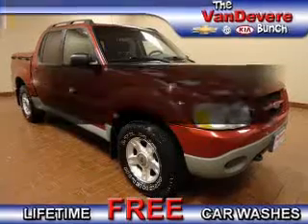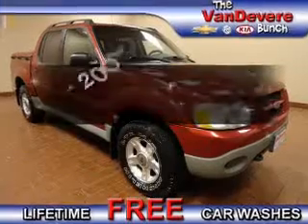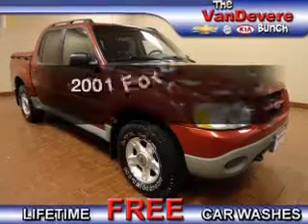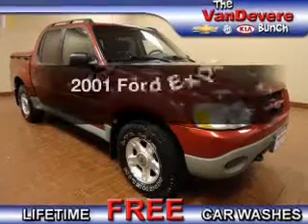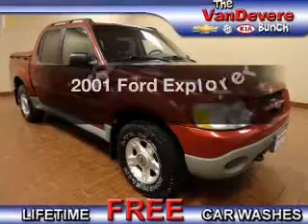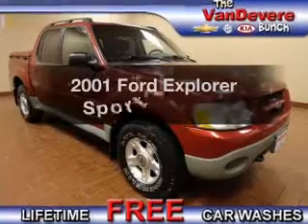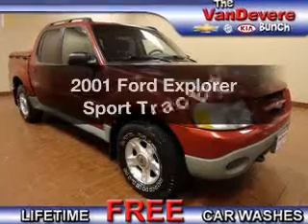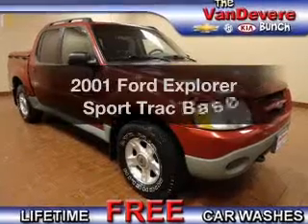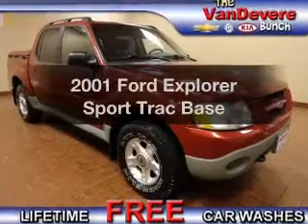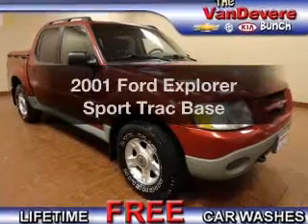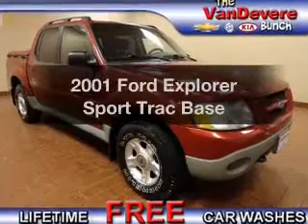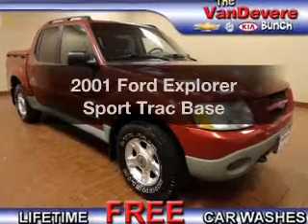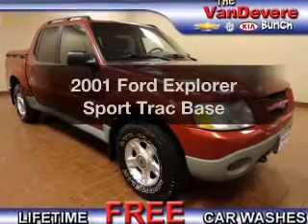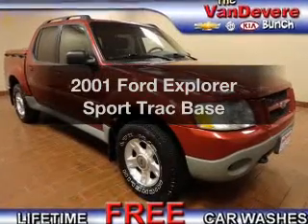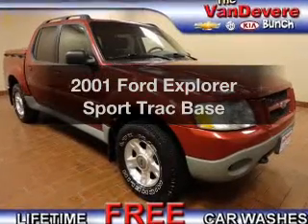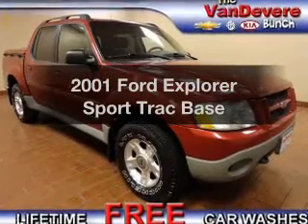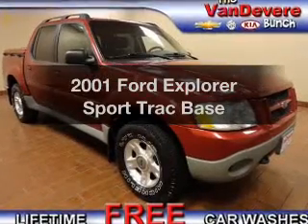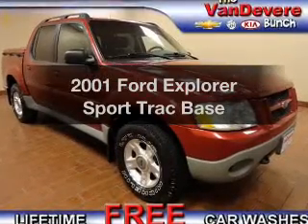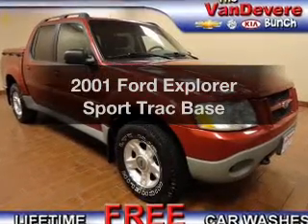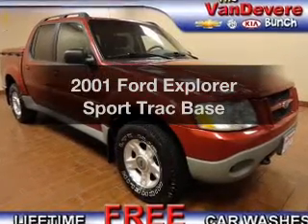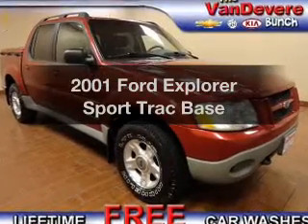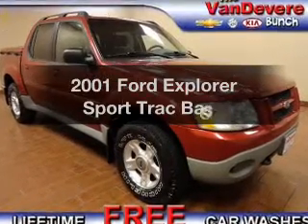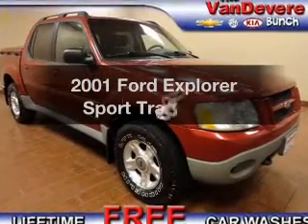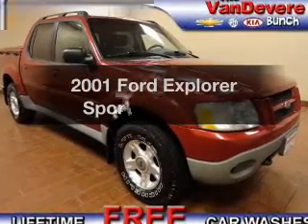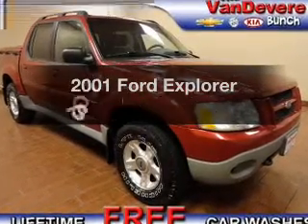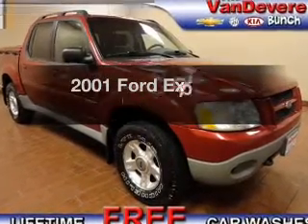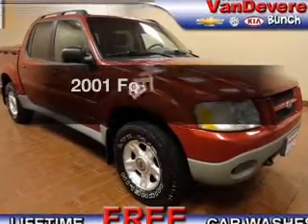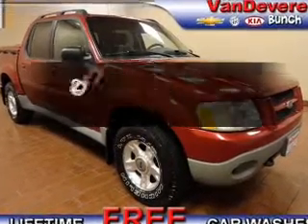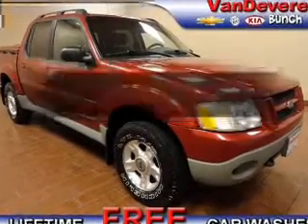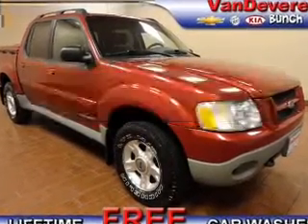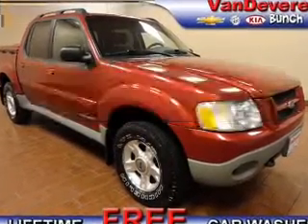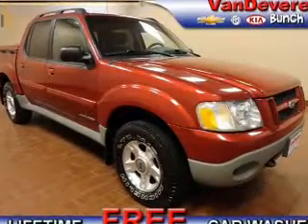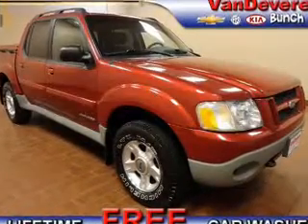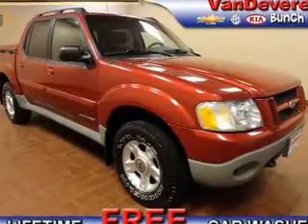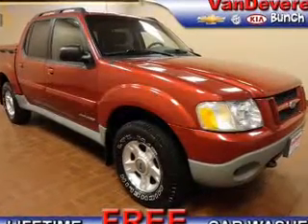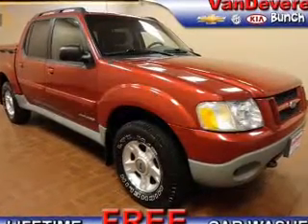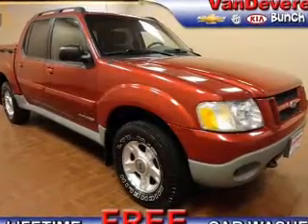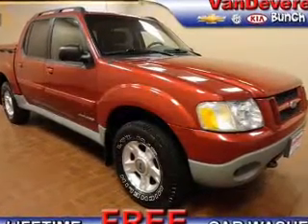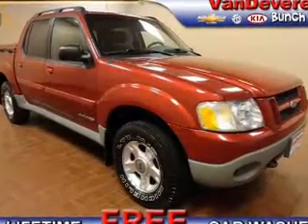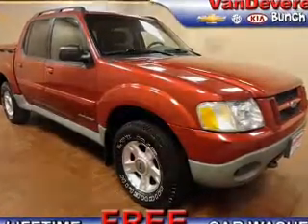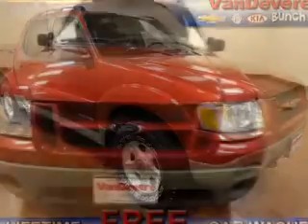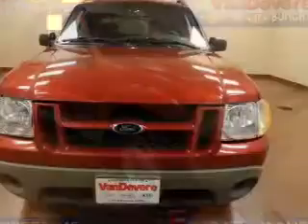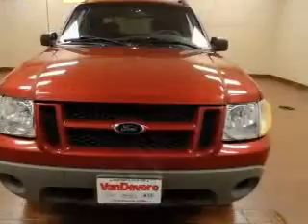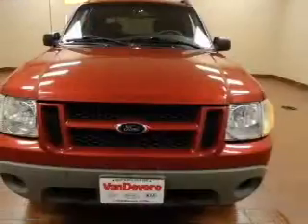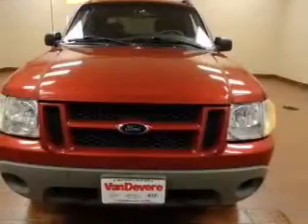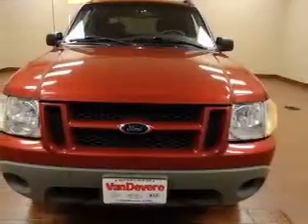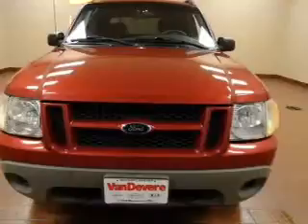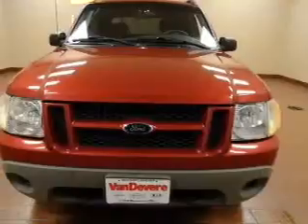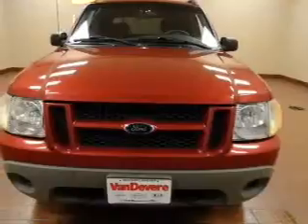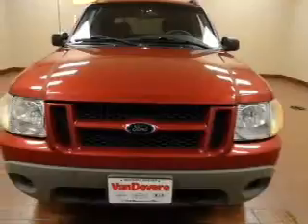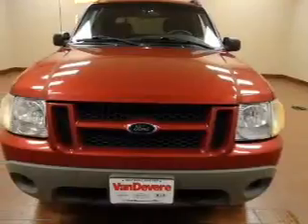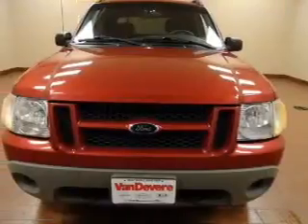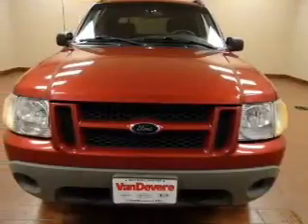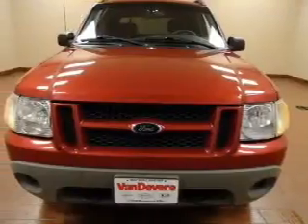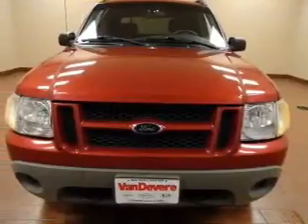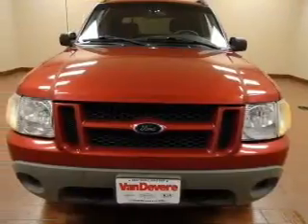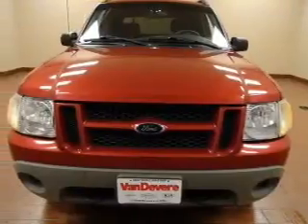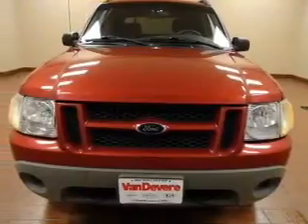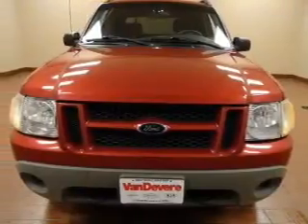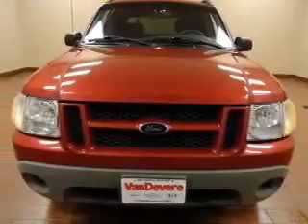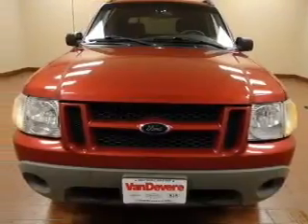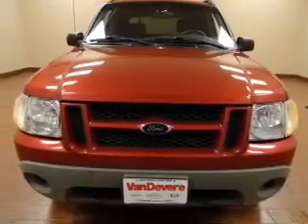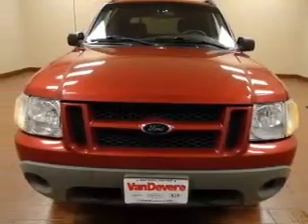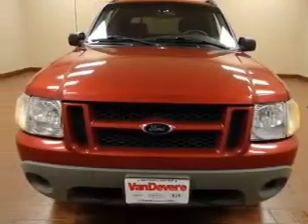Introducing the 2001 Ford Explorer Sports Track. If you're looking for a first-rate auto, this one could be yours today.